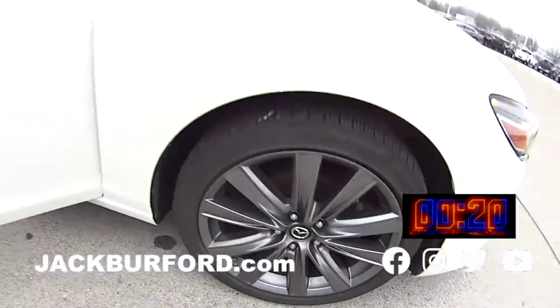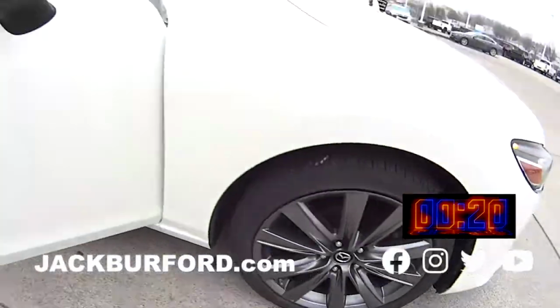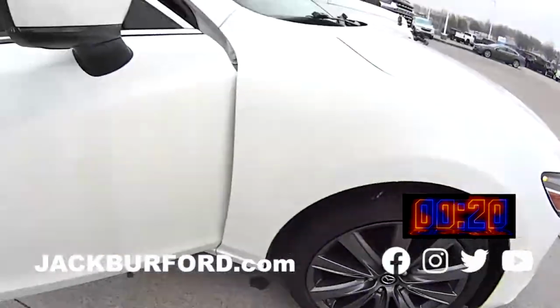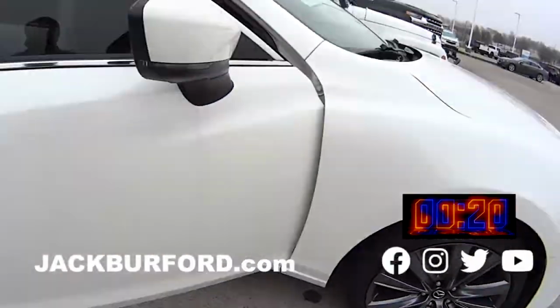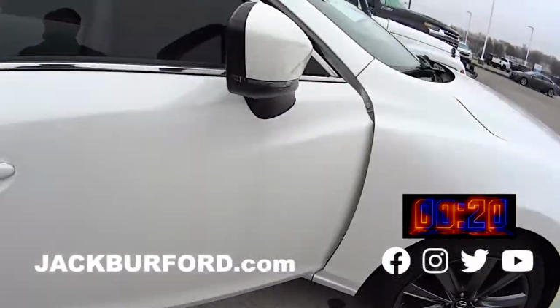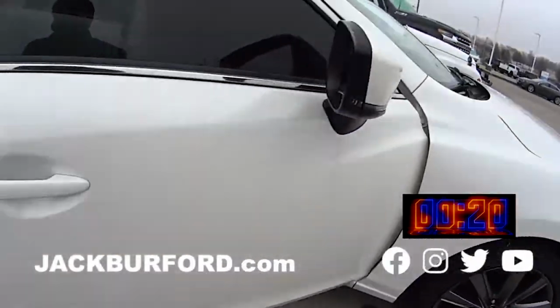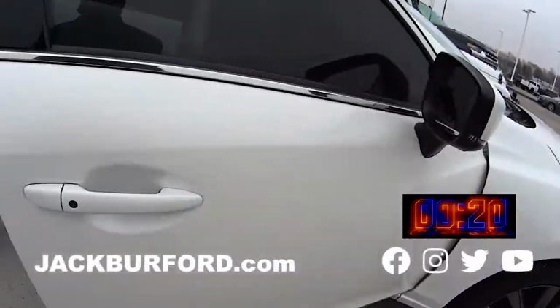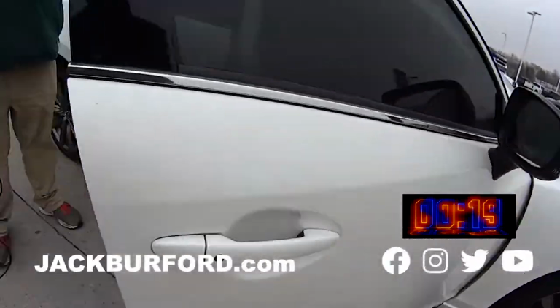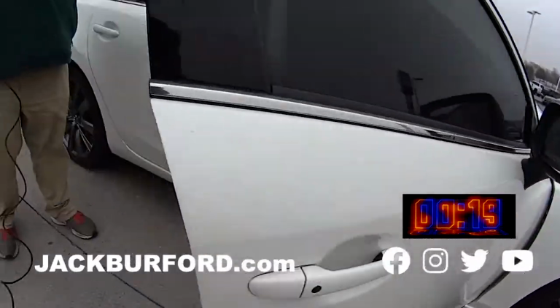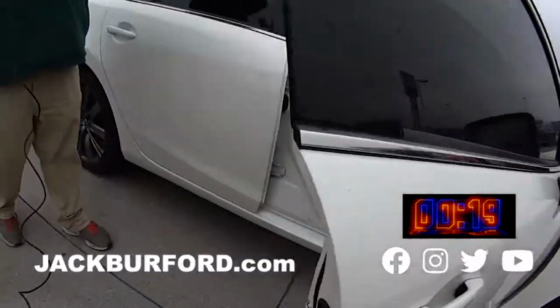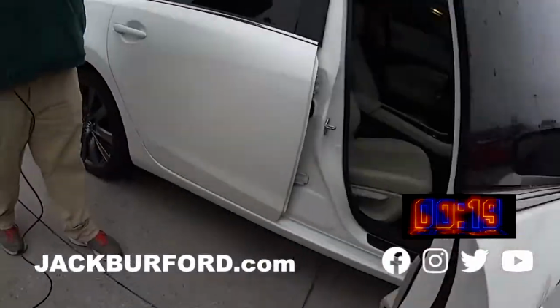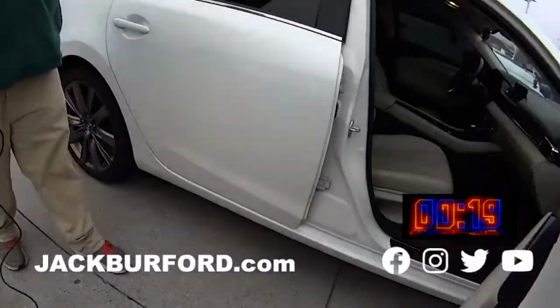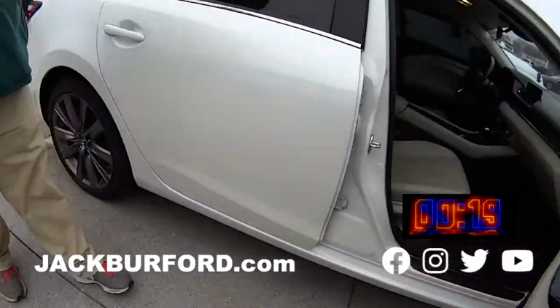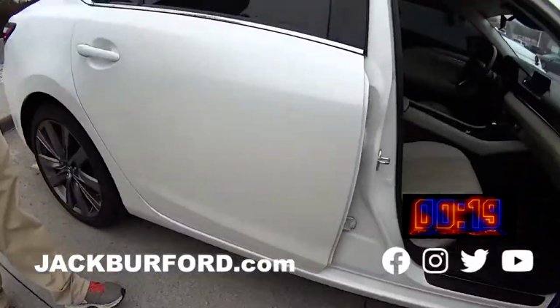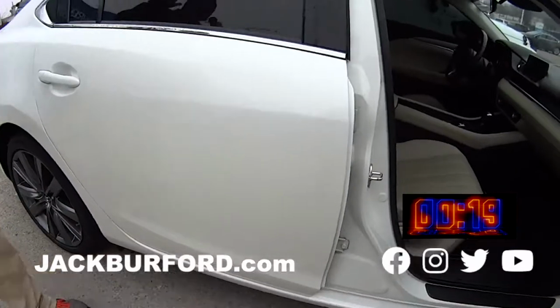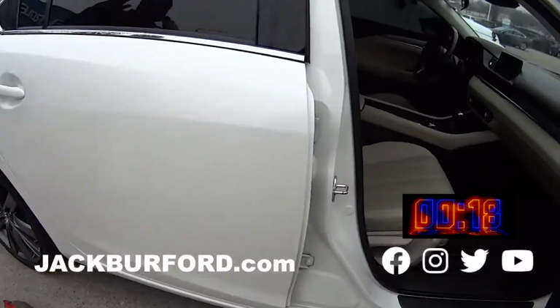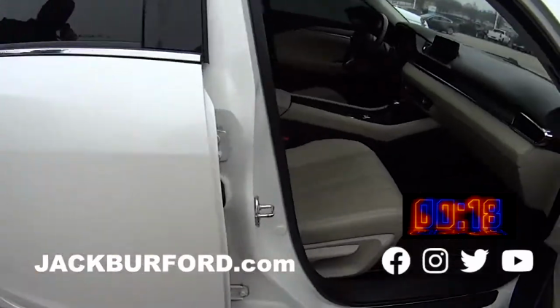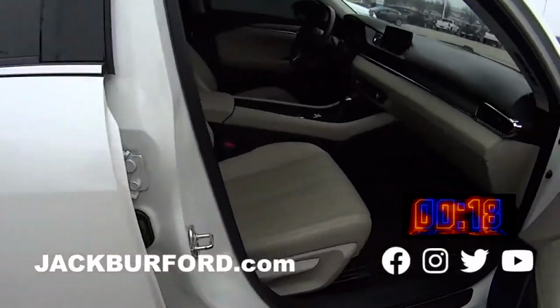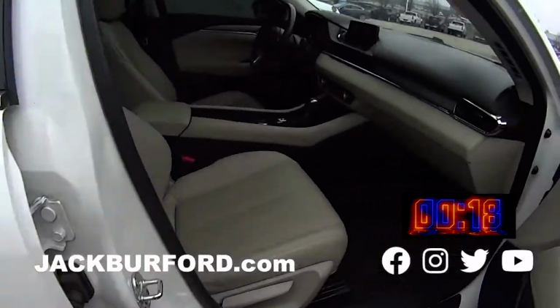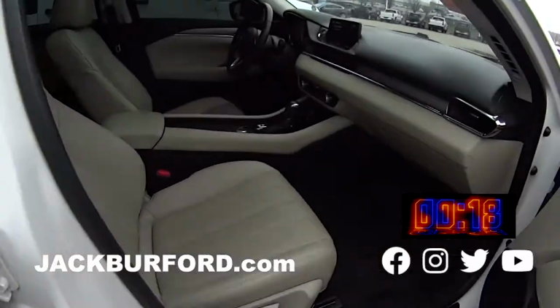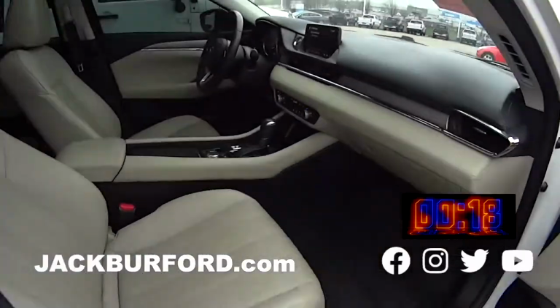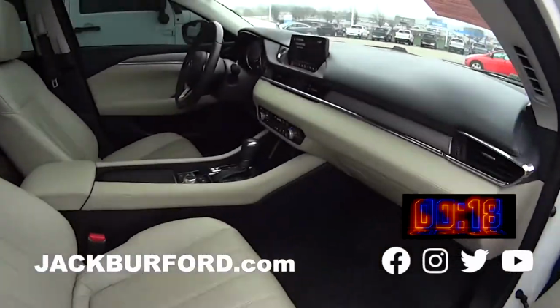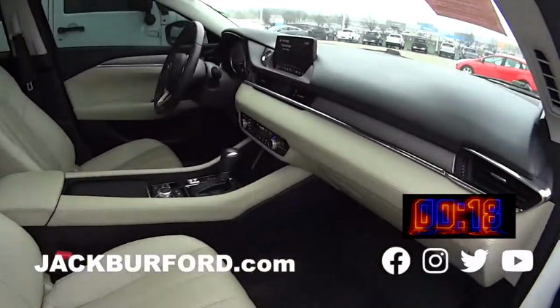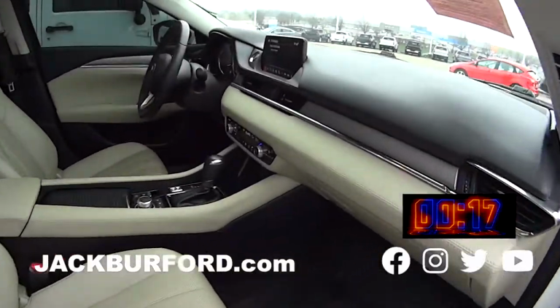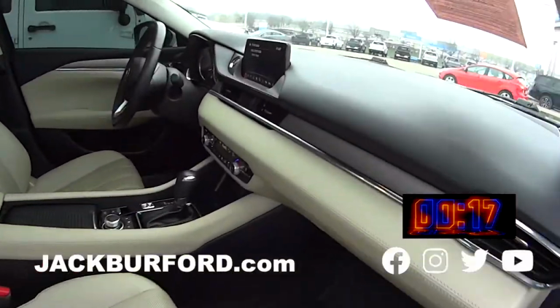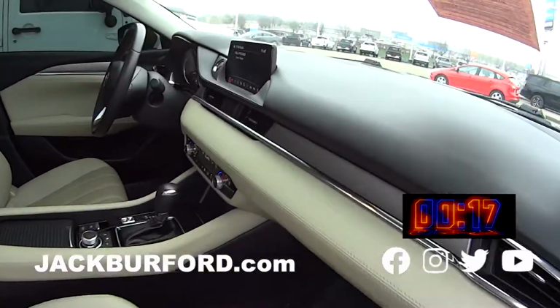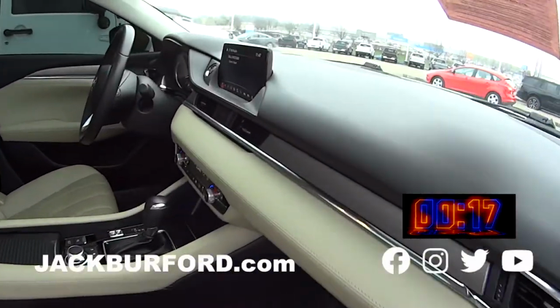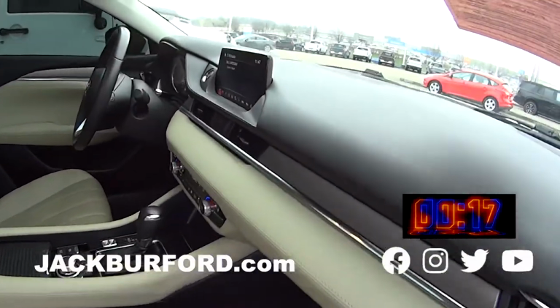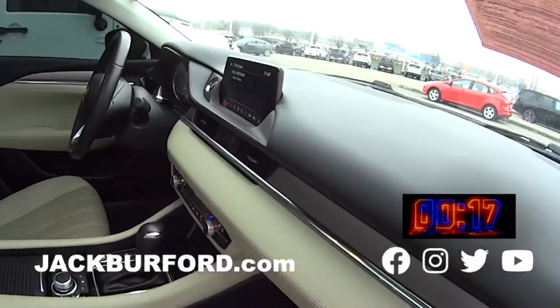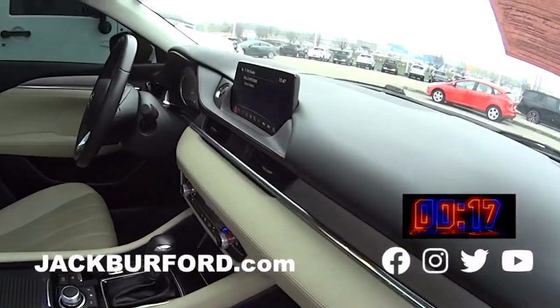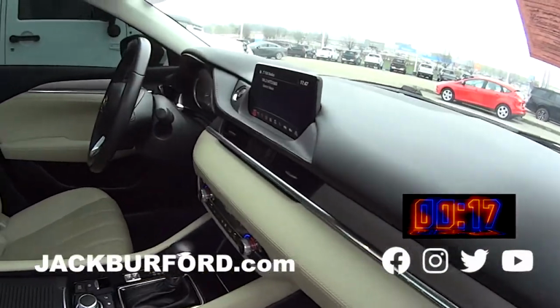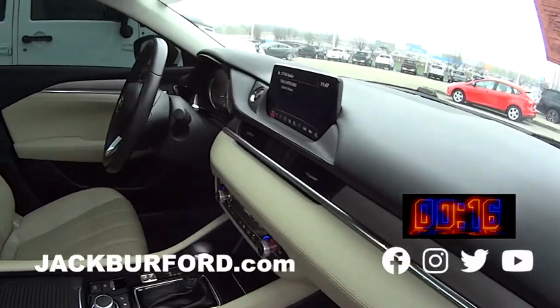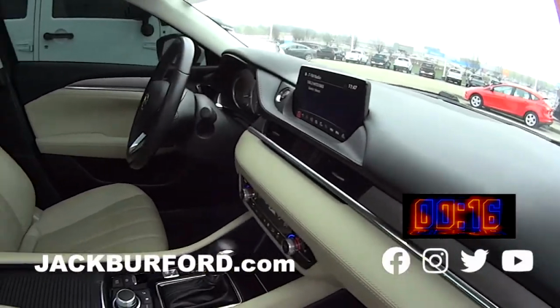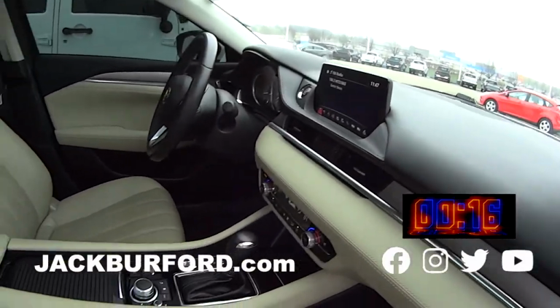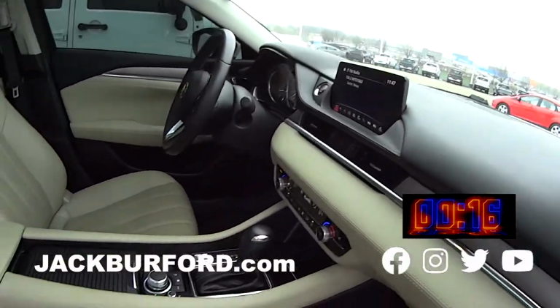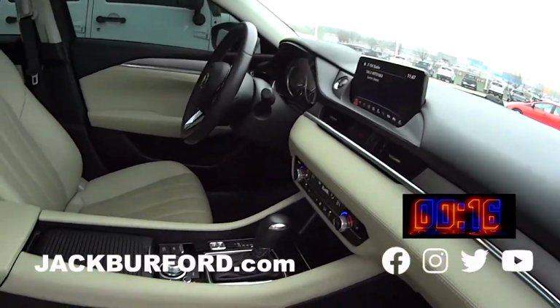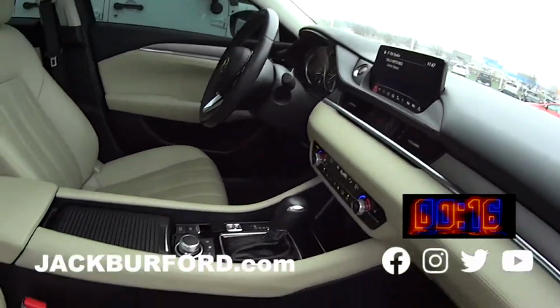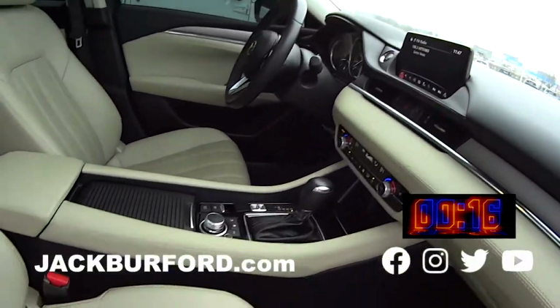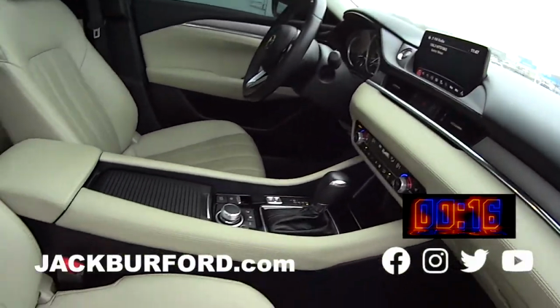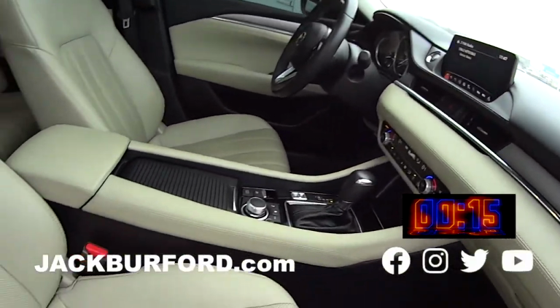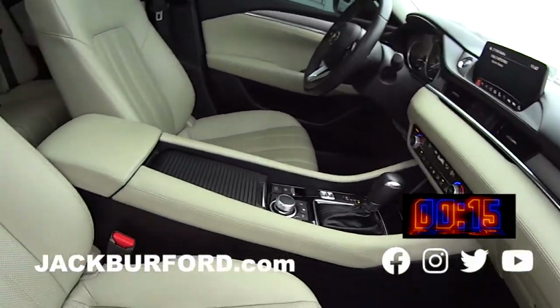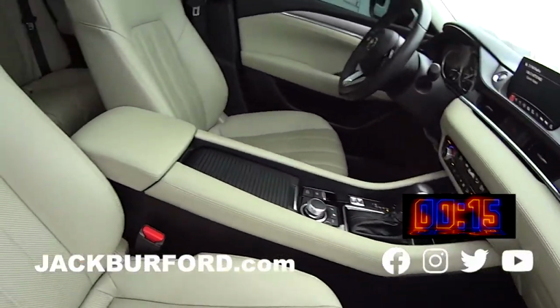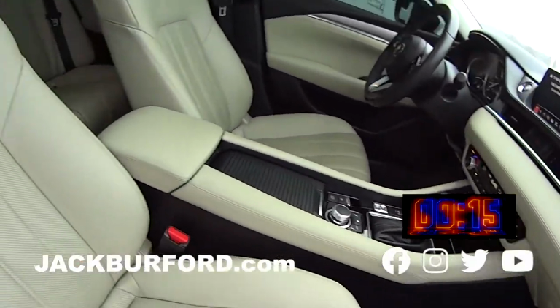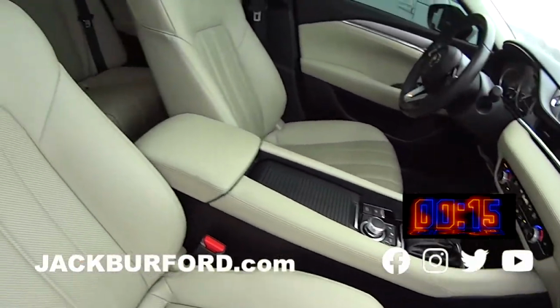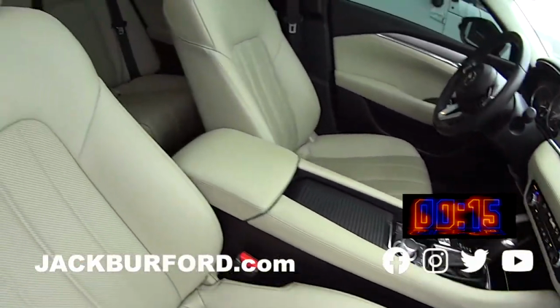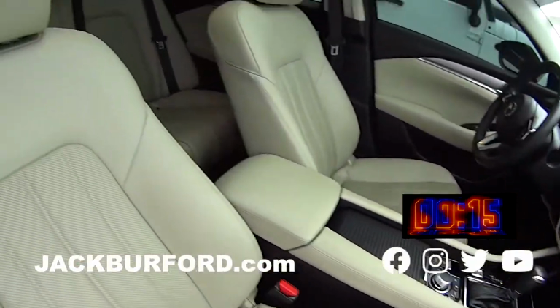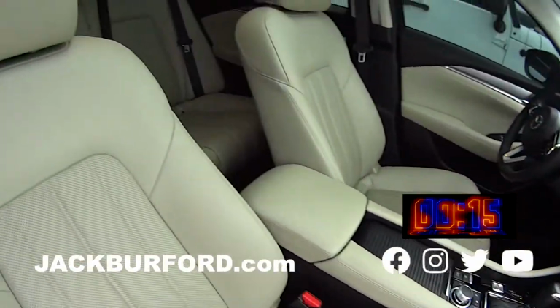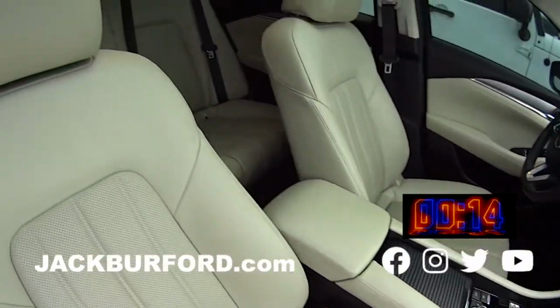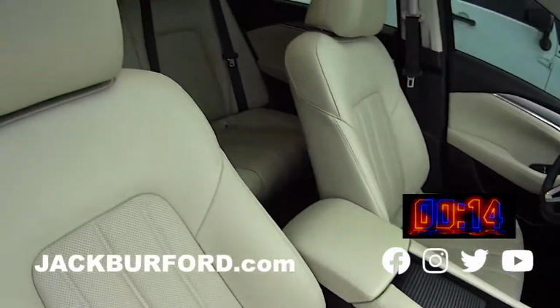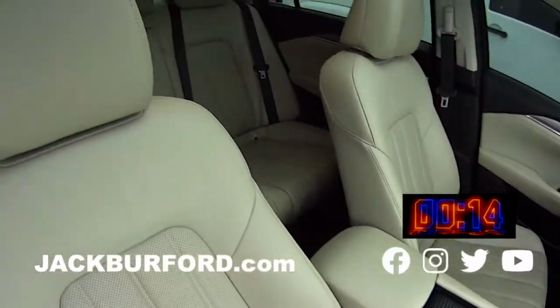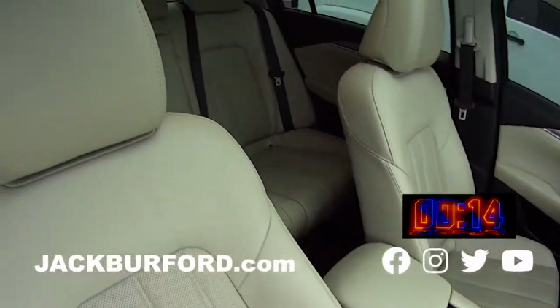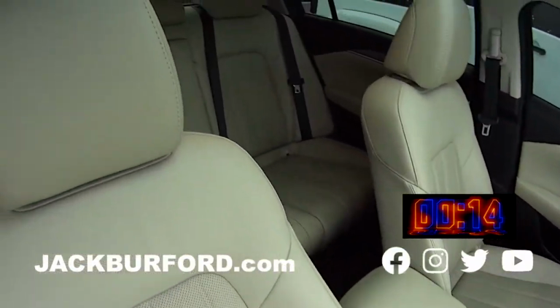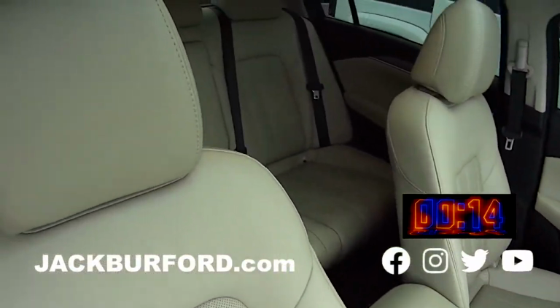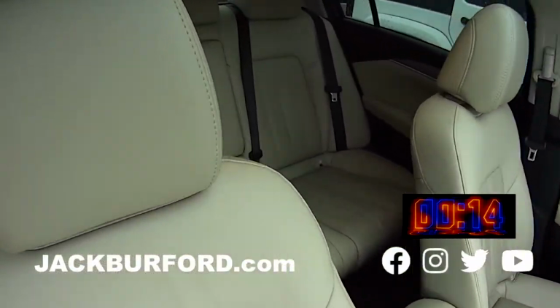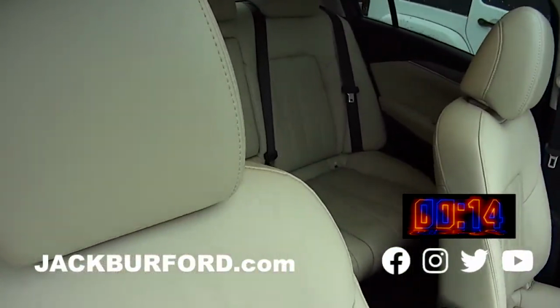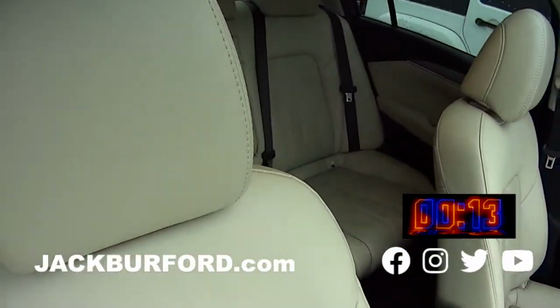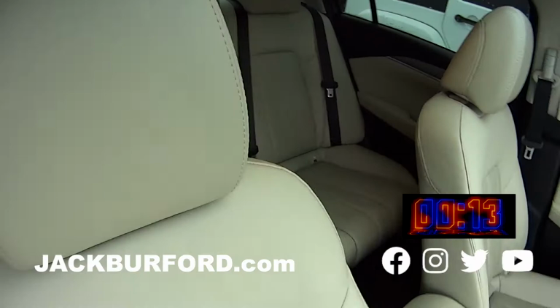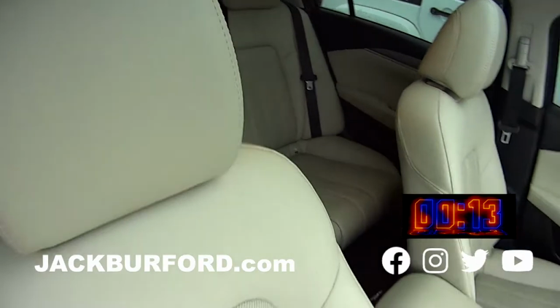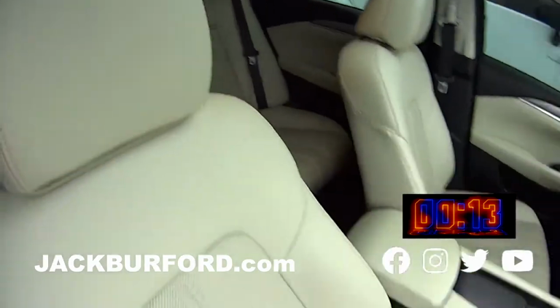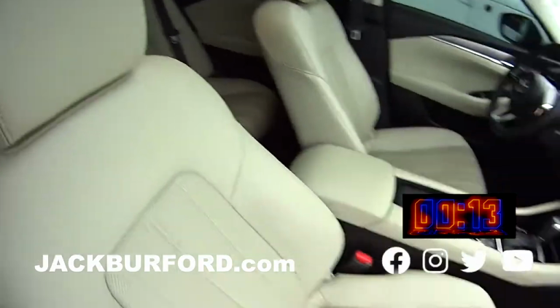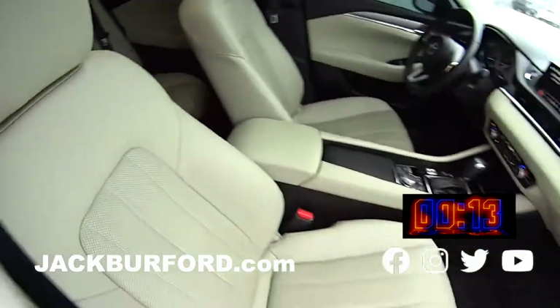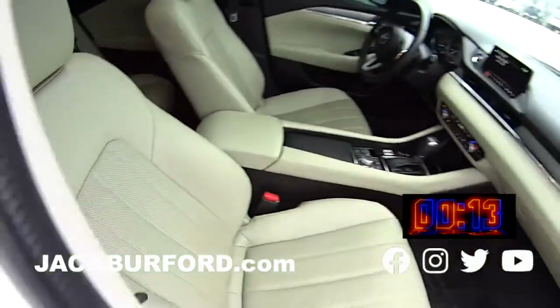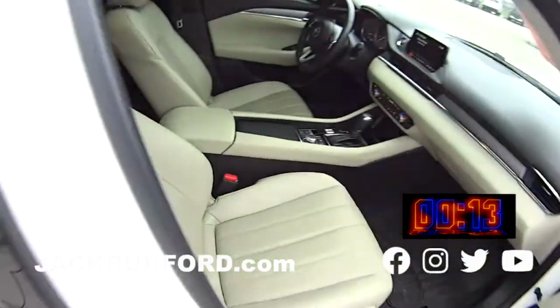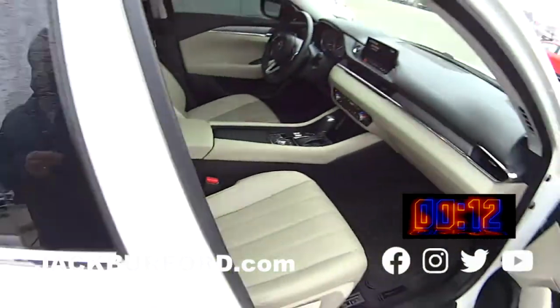Folks, the interior on this is gorgeous and it's comfortable. Check it out — leather heated seats, big touch screen, big back seat. Randy, this already has tinted windows.